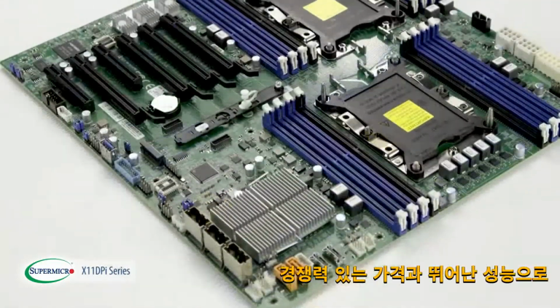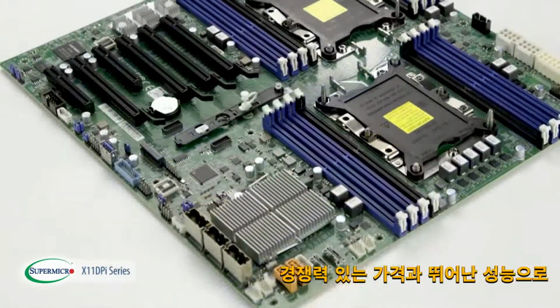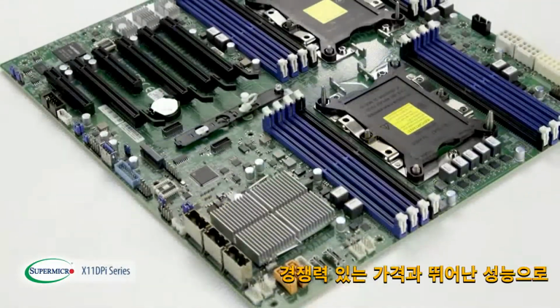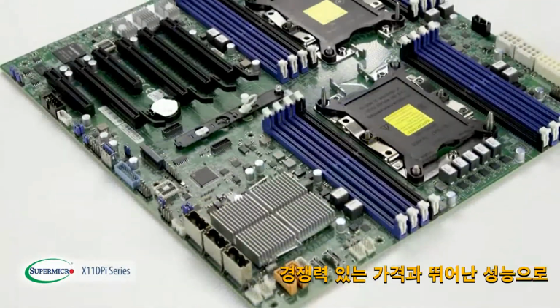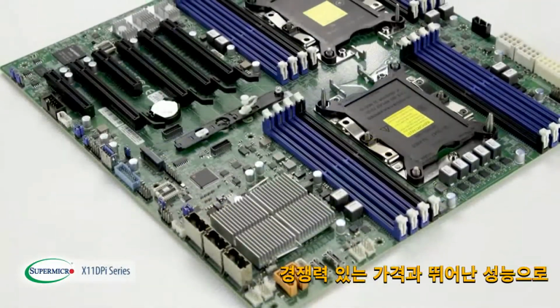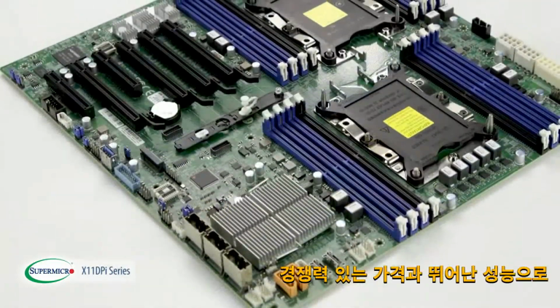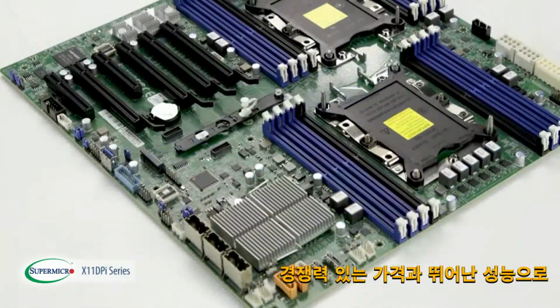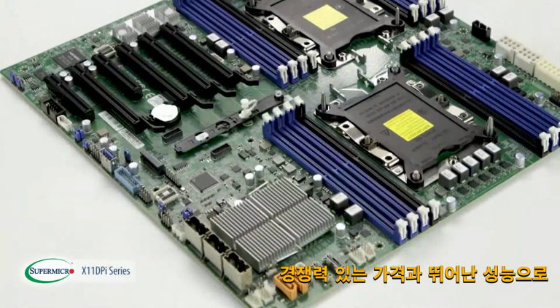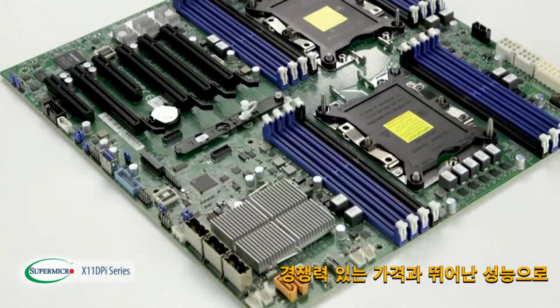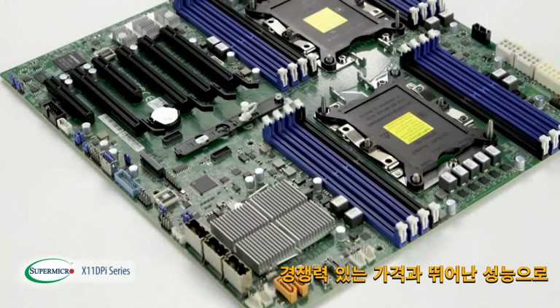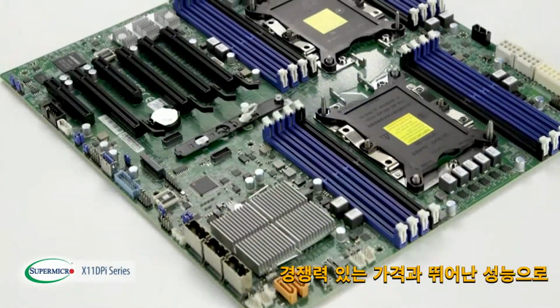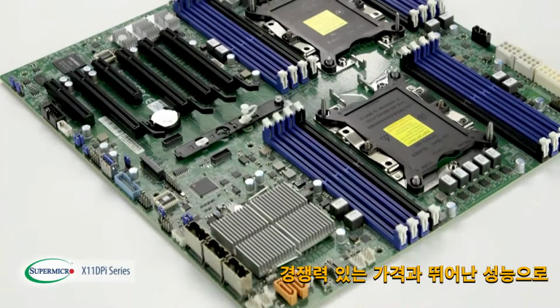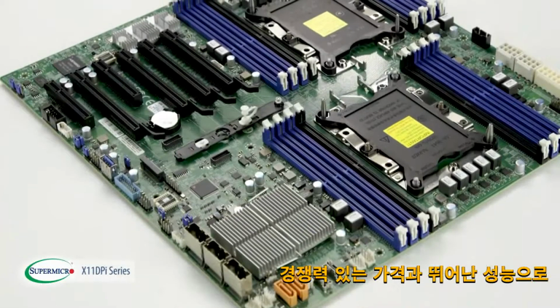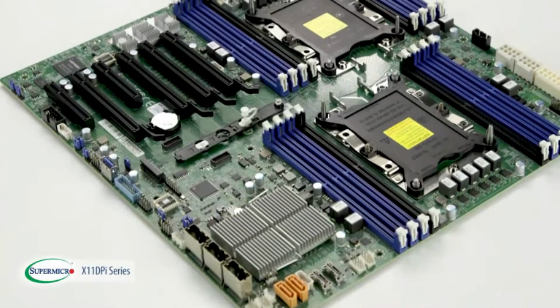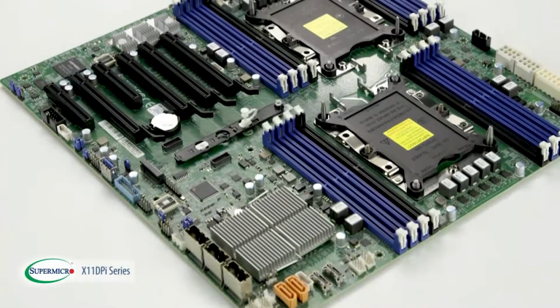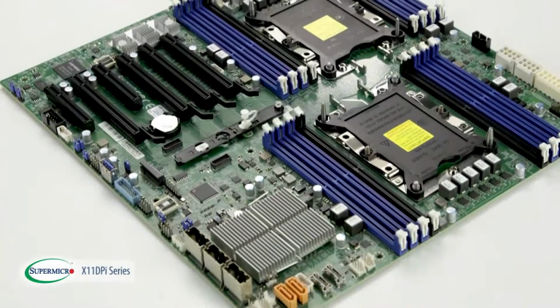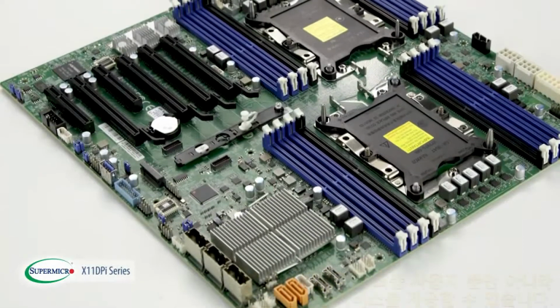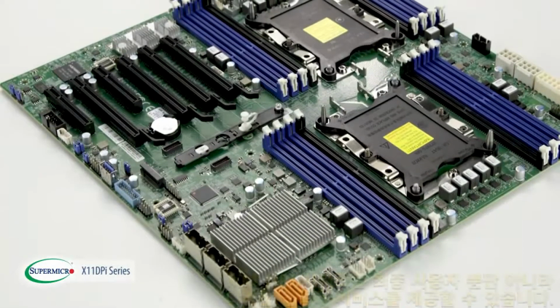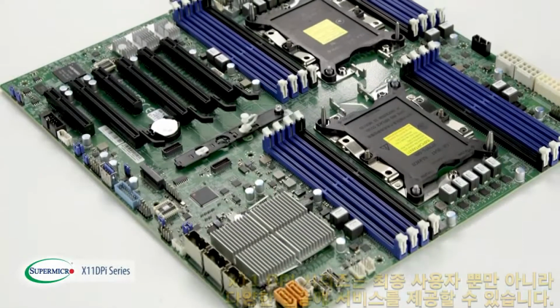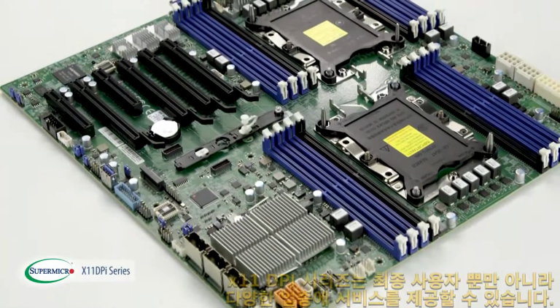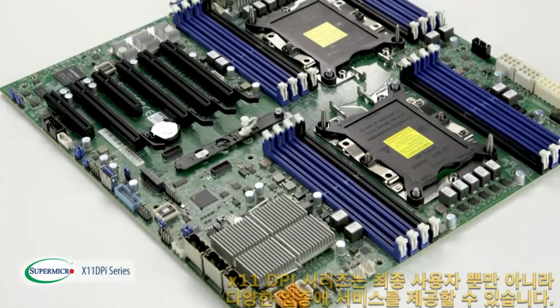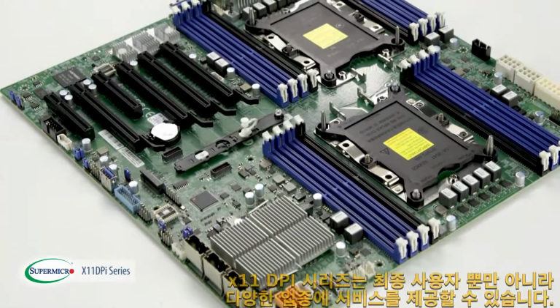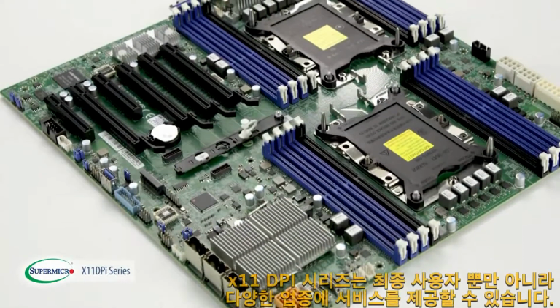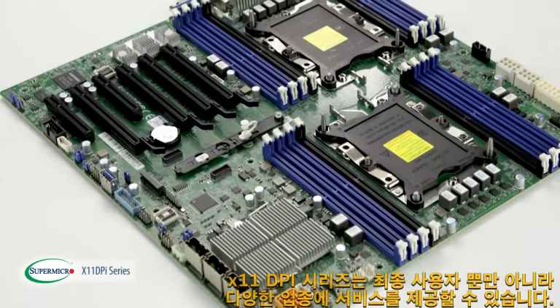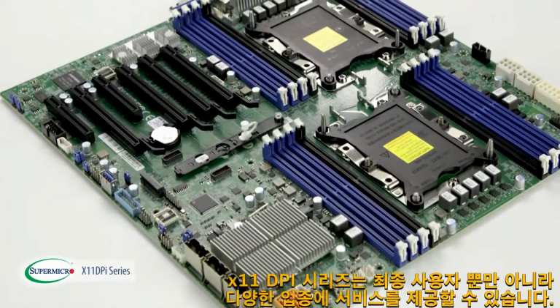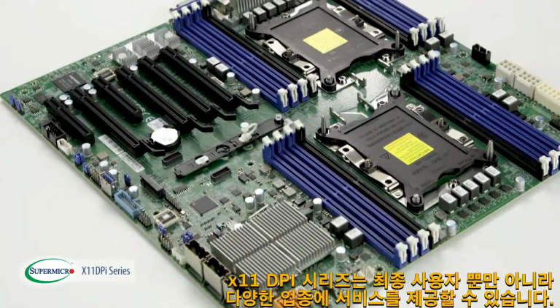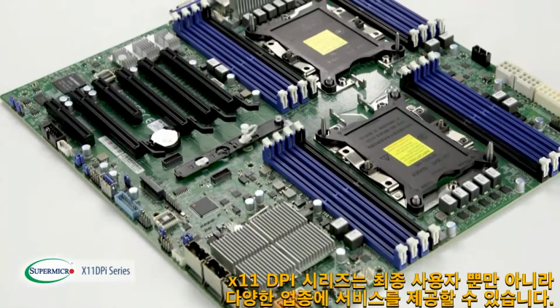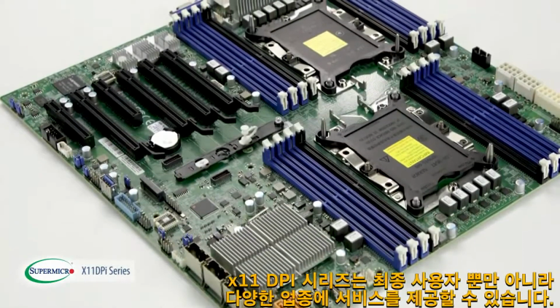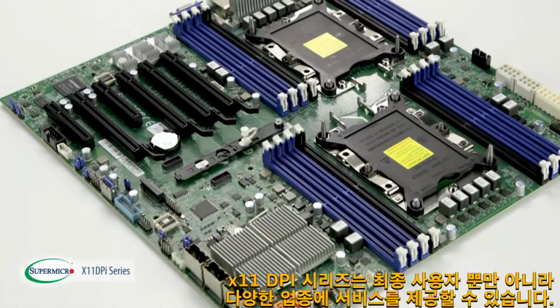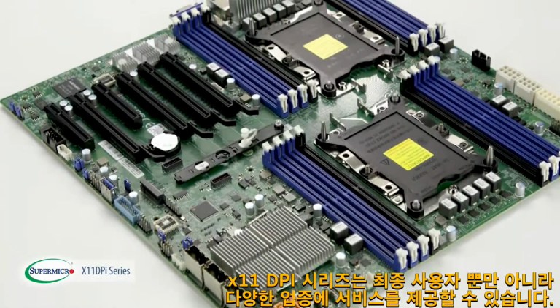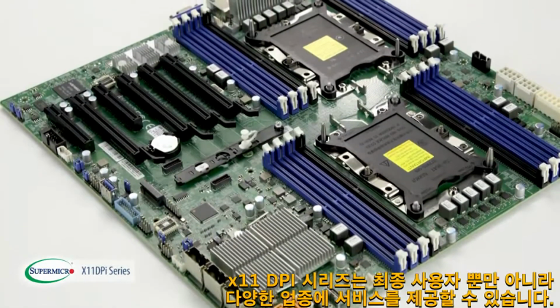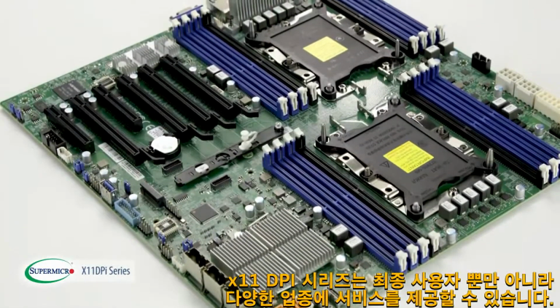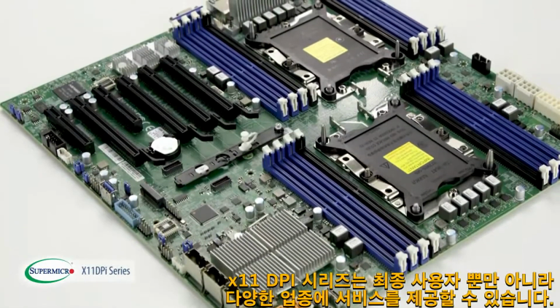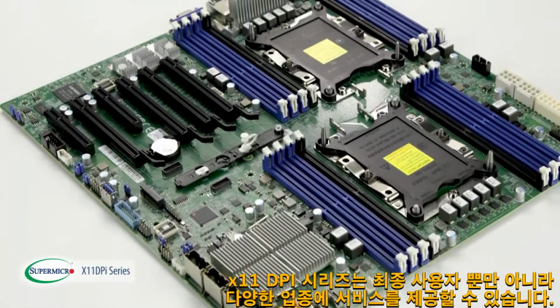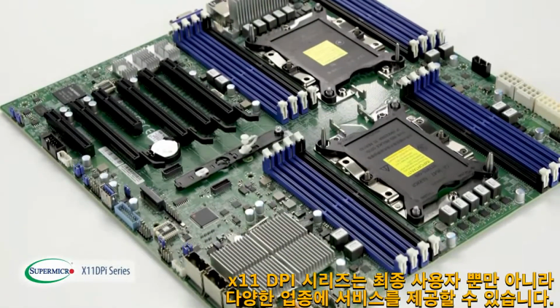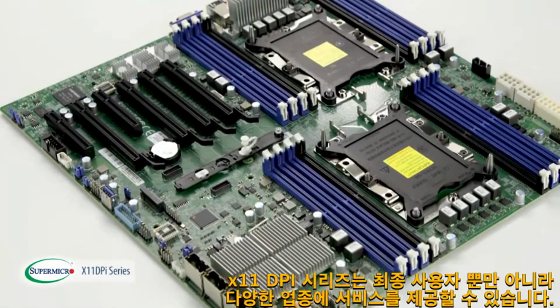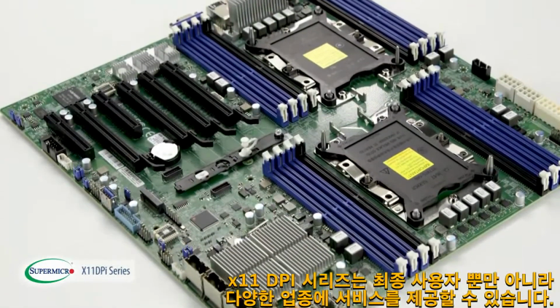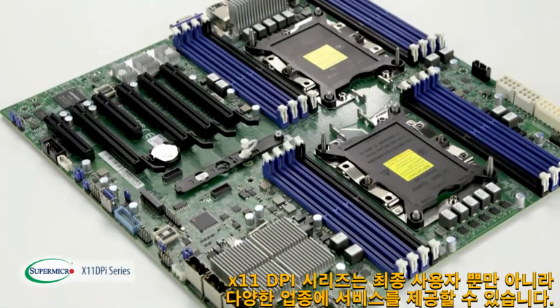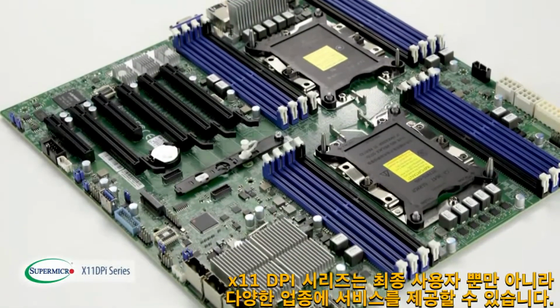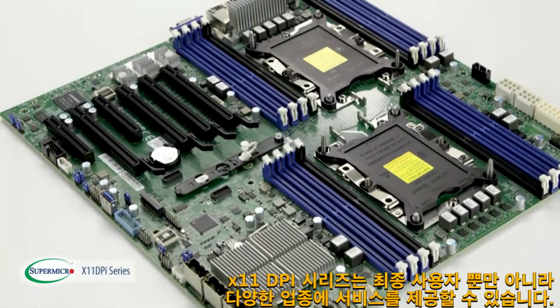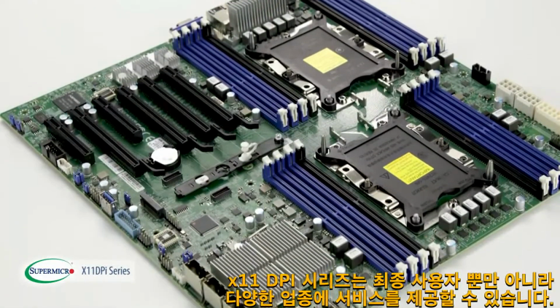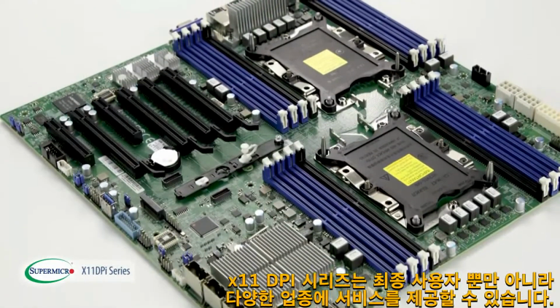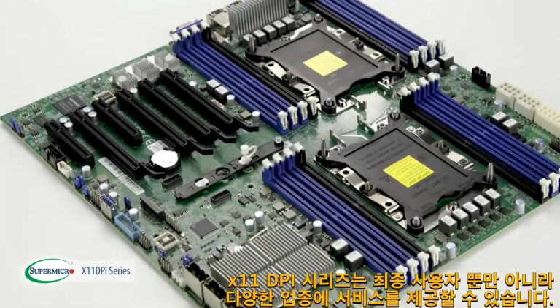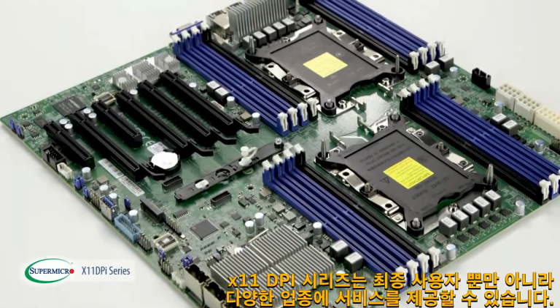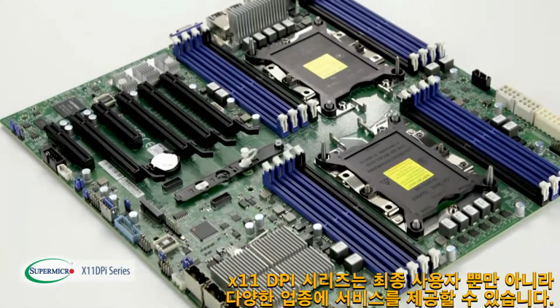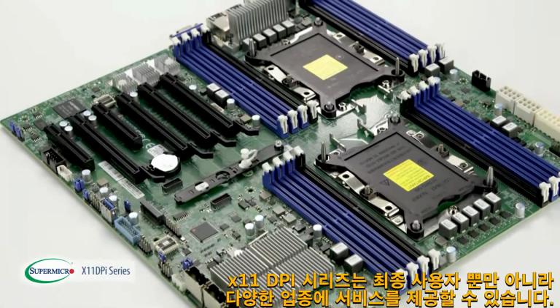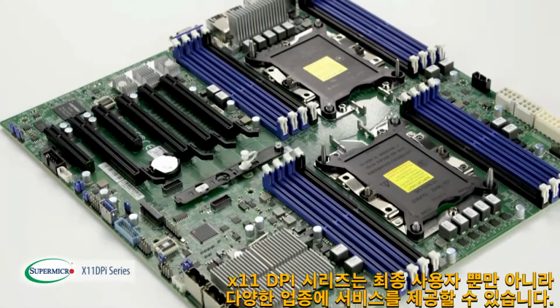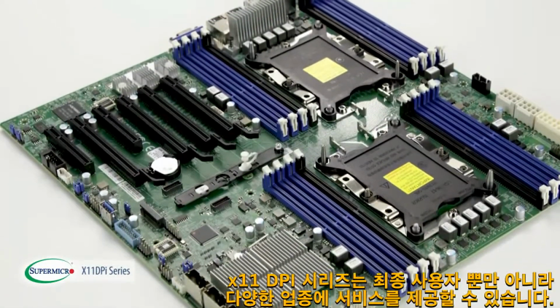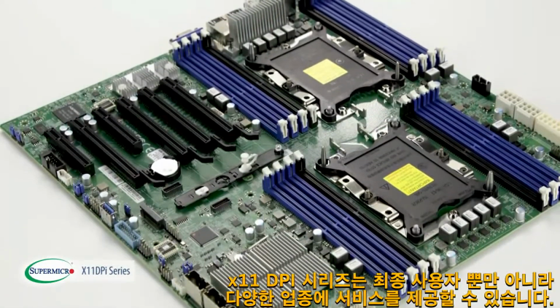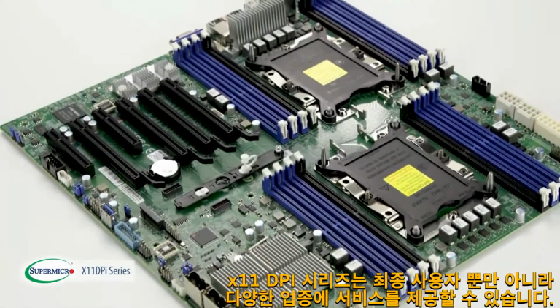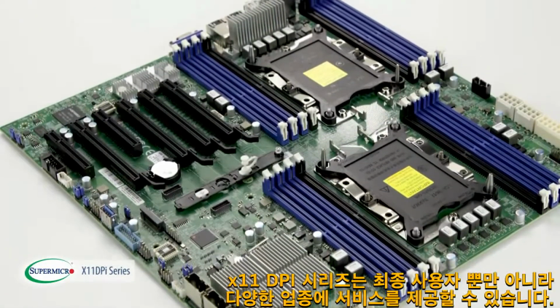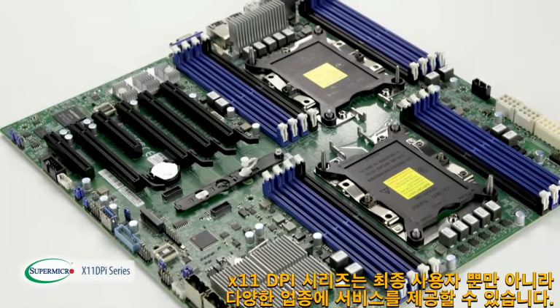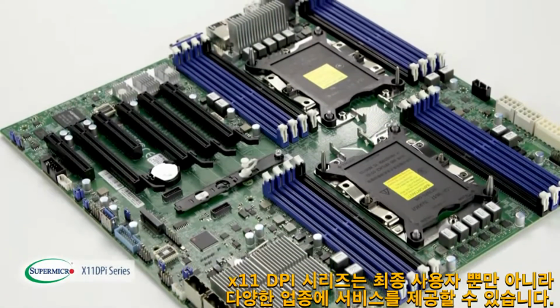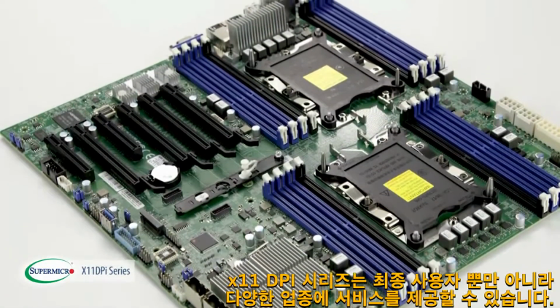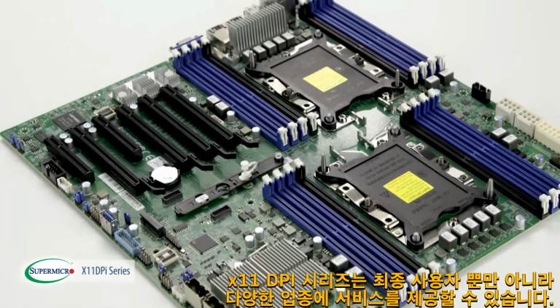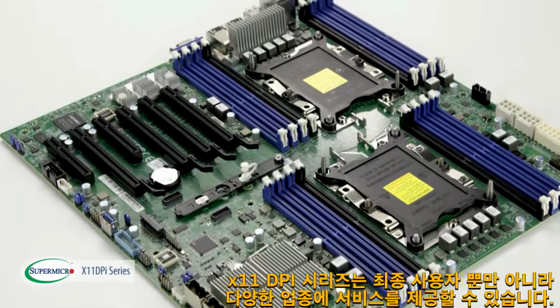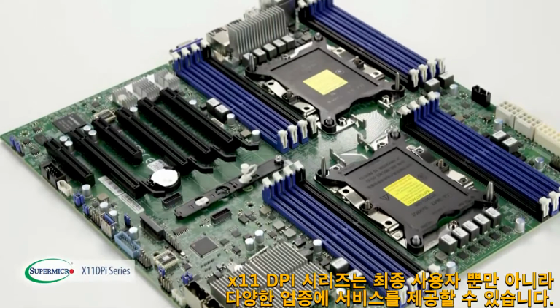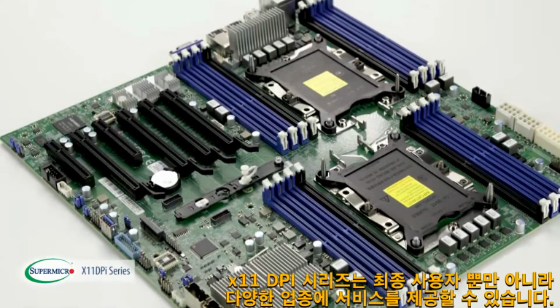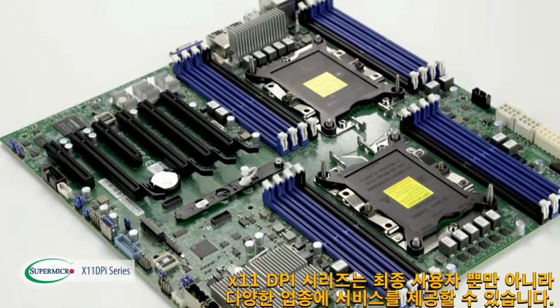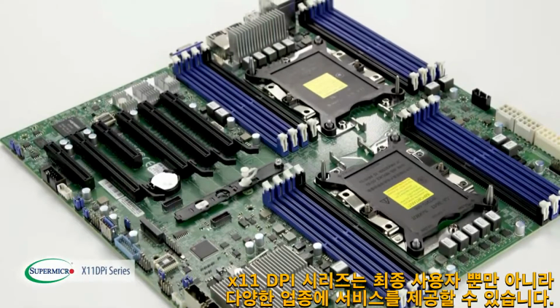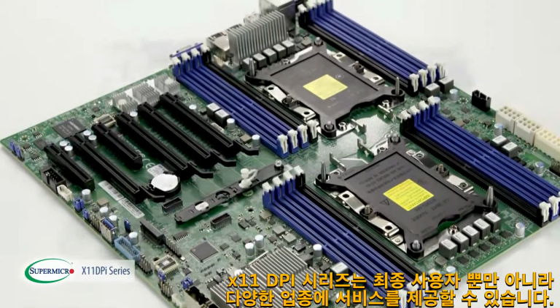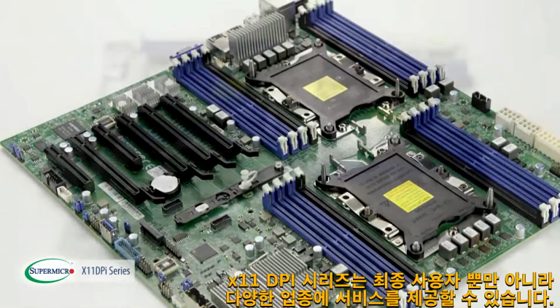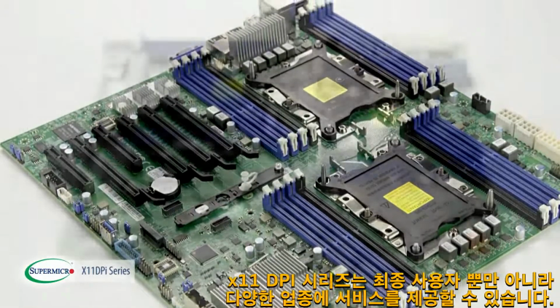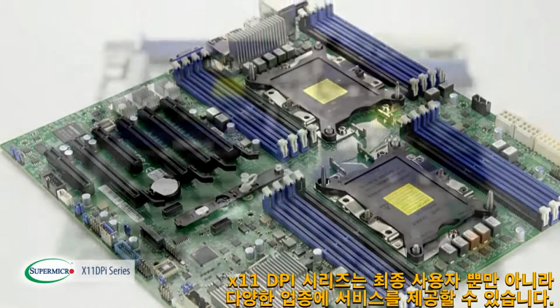With competitive pricing and incredible performance, the X11 DPI series motherboards are capable of servicing a wide variety of verticals as well as end users.